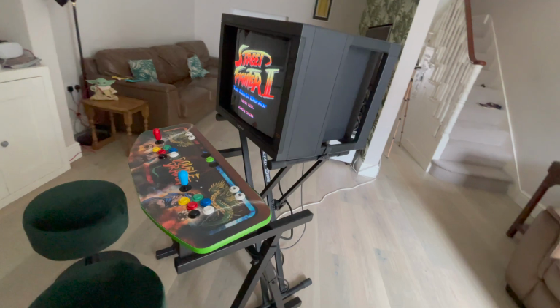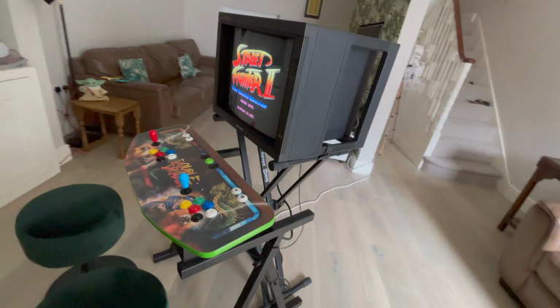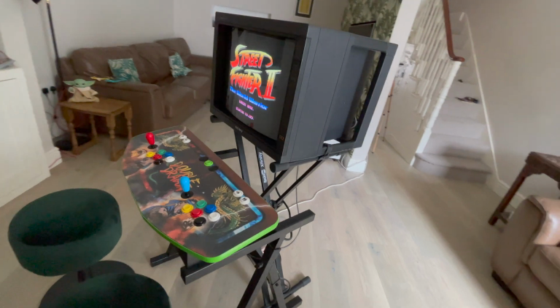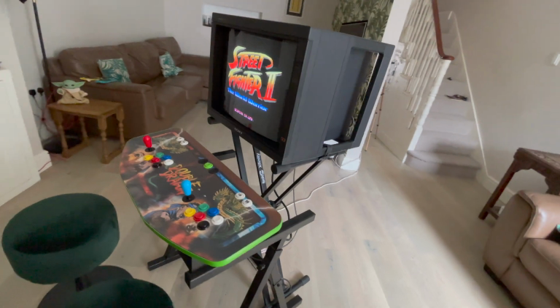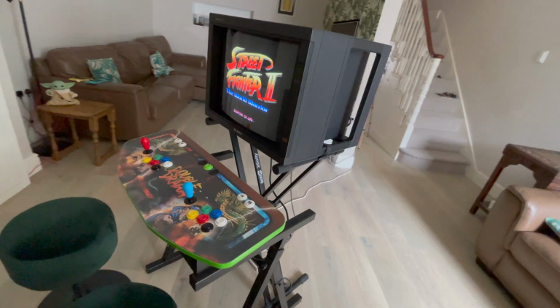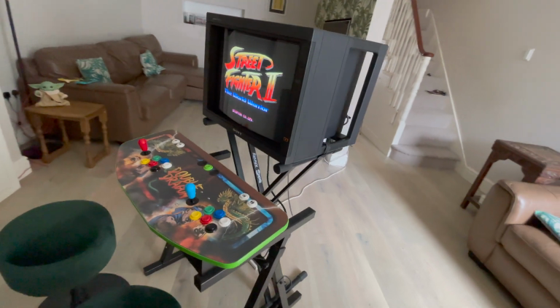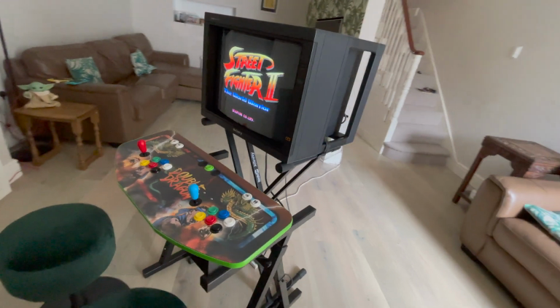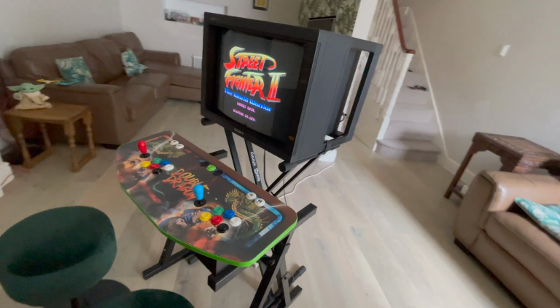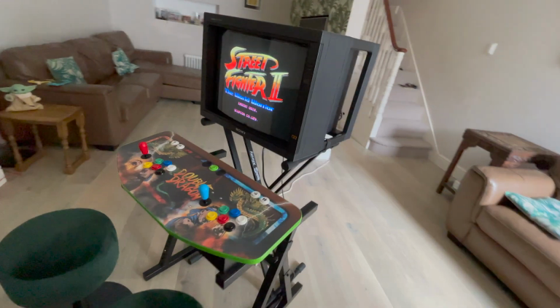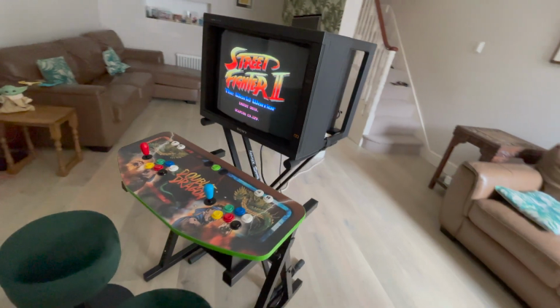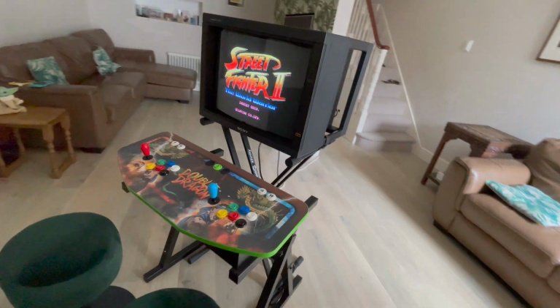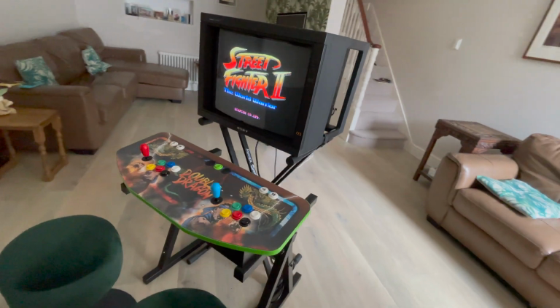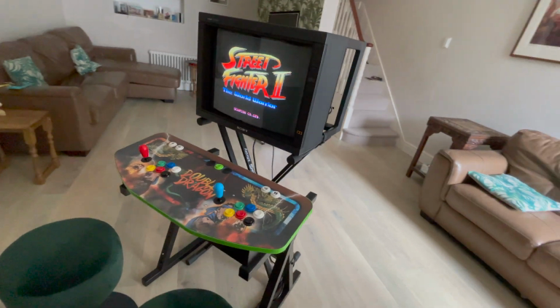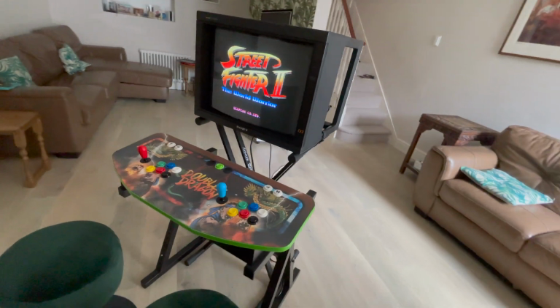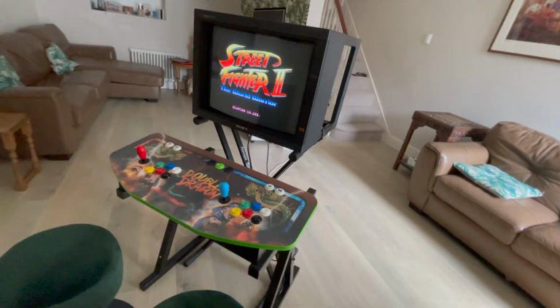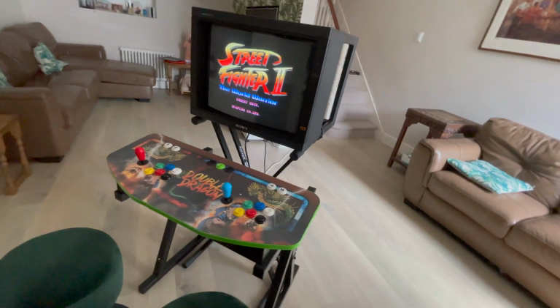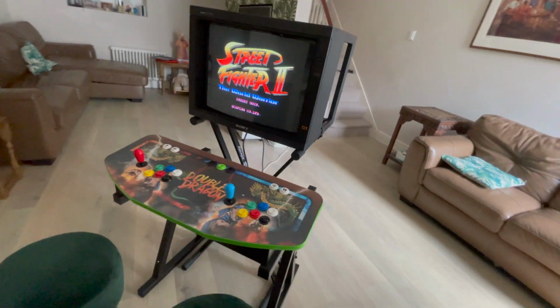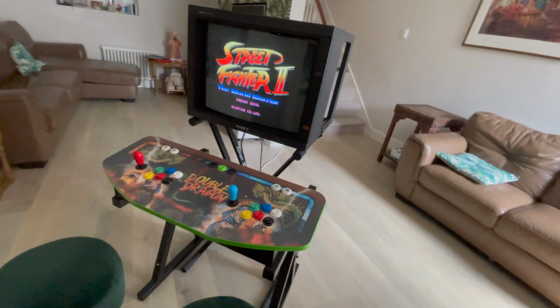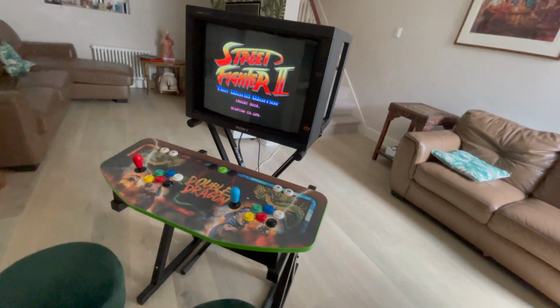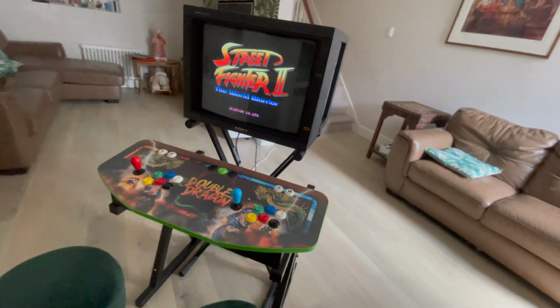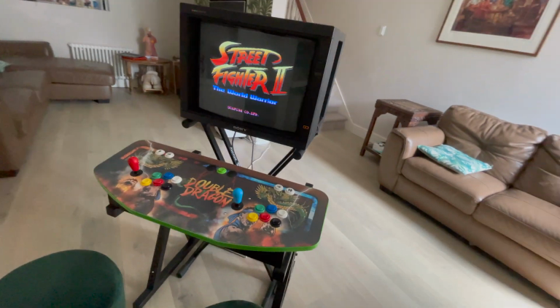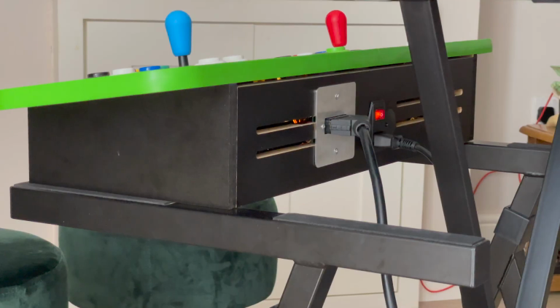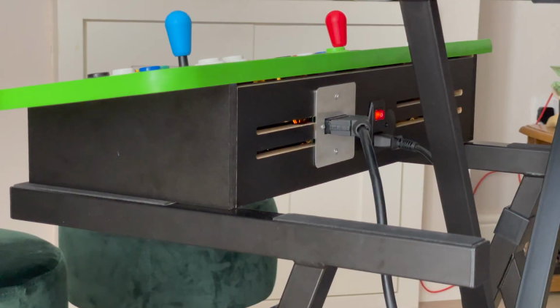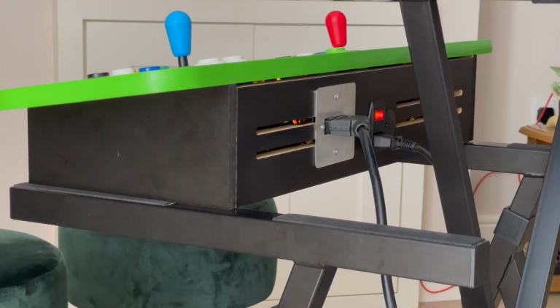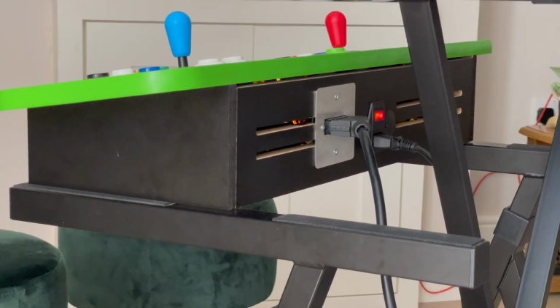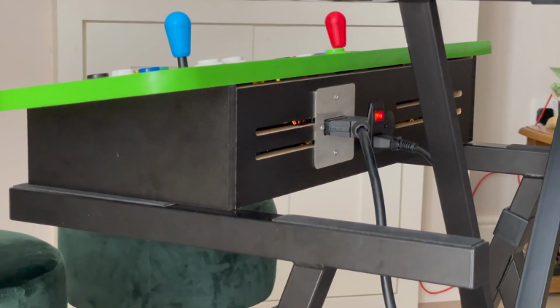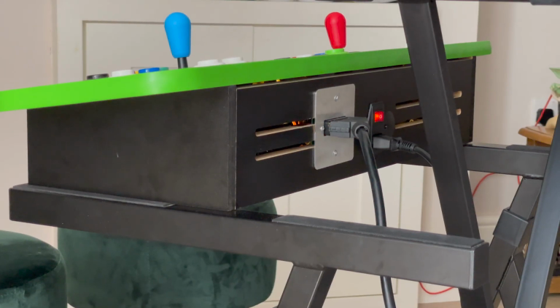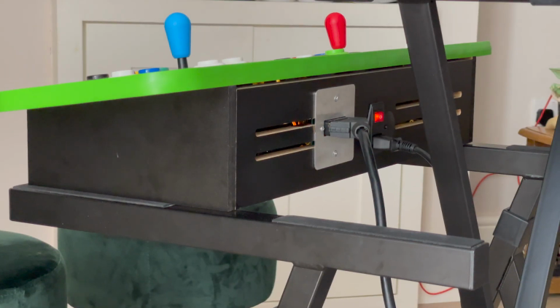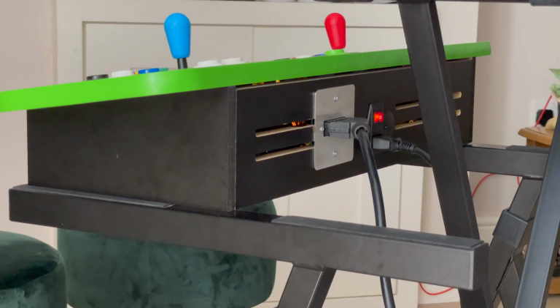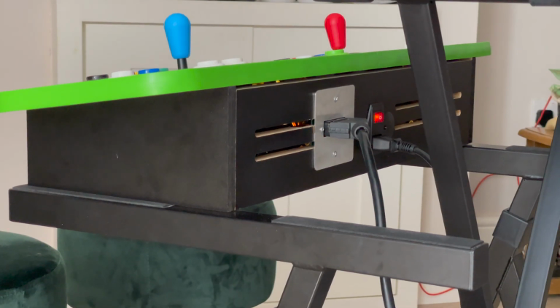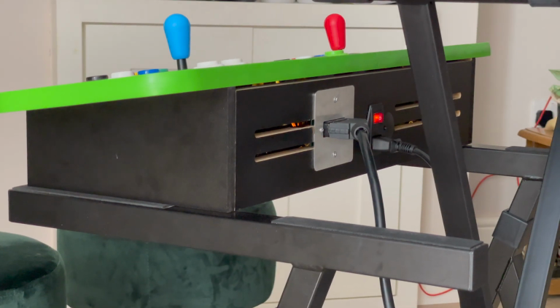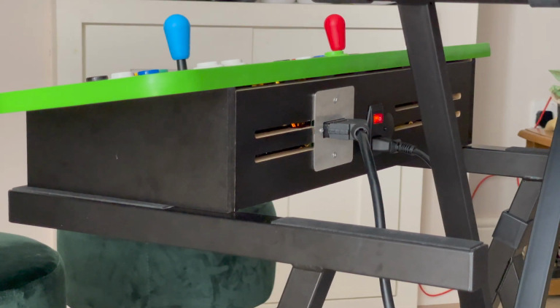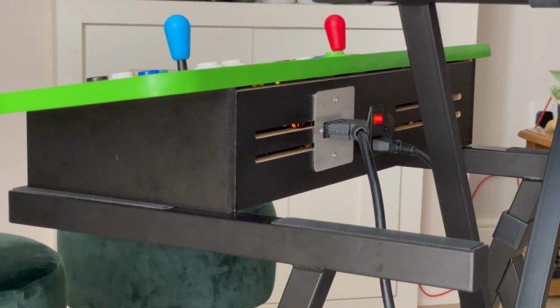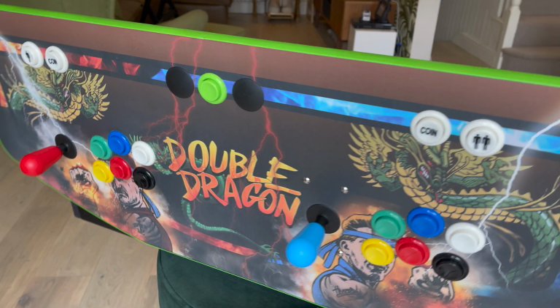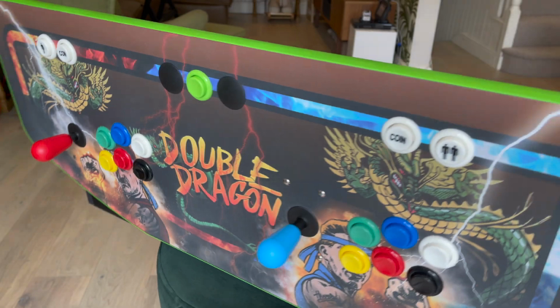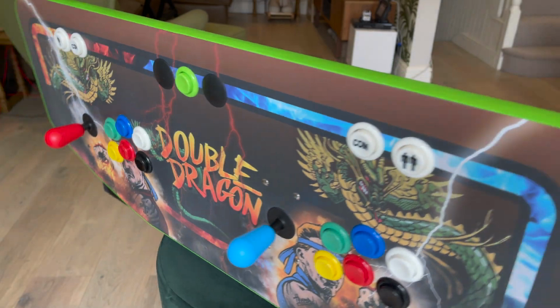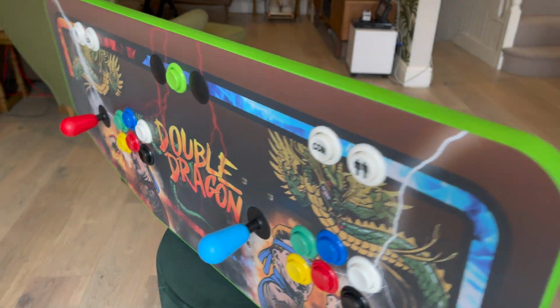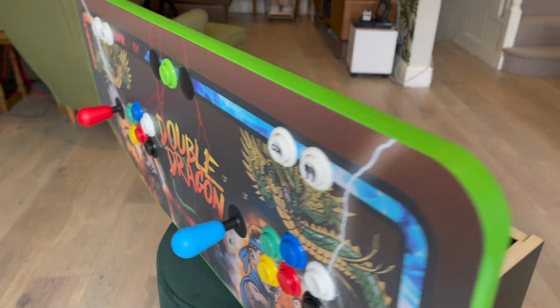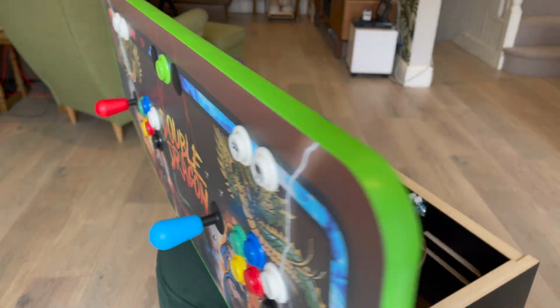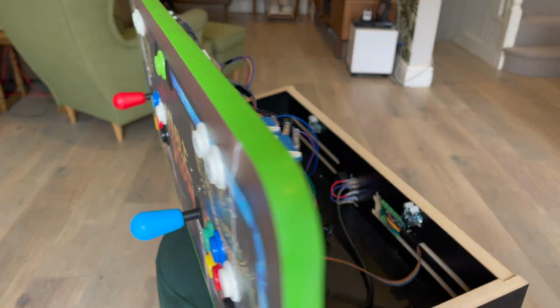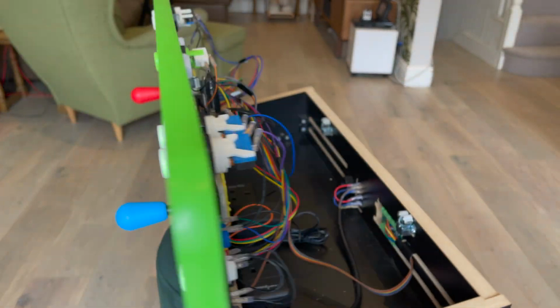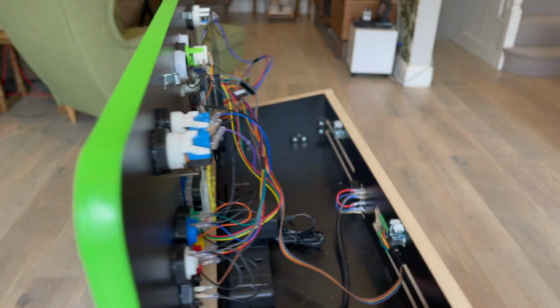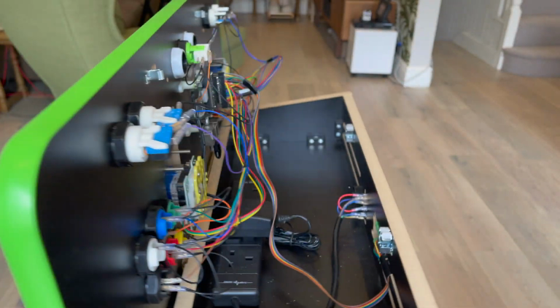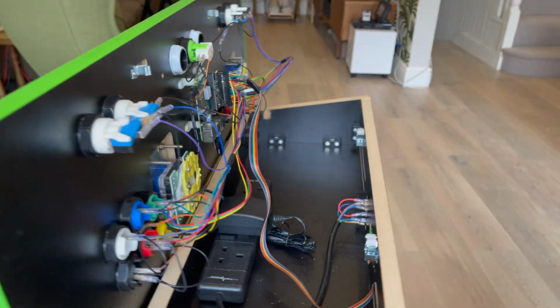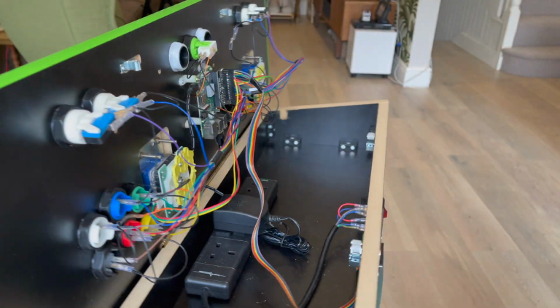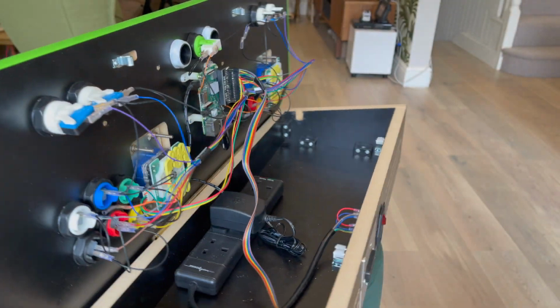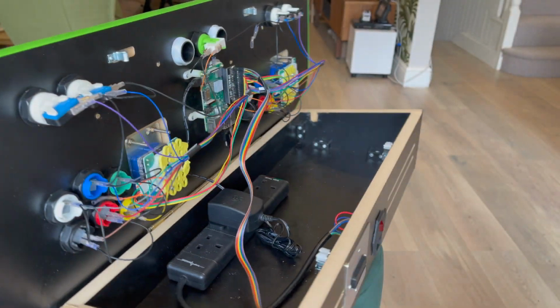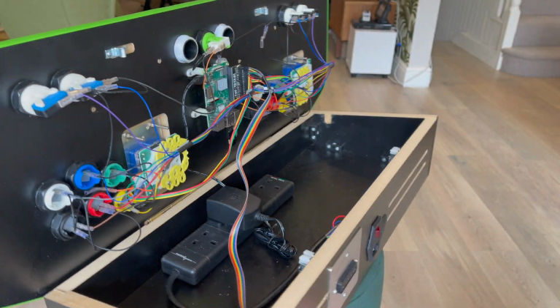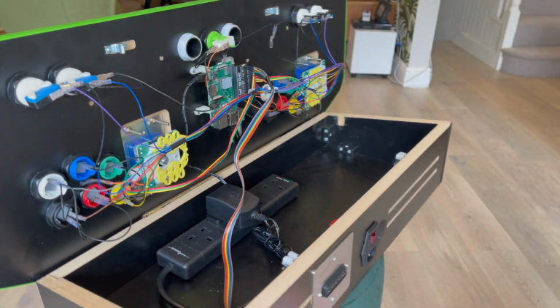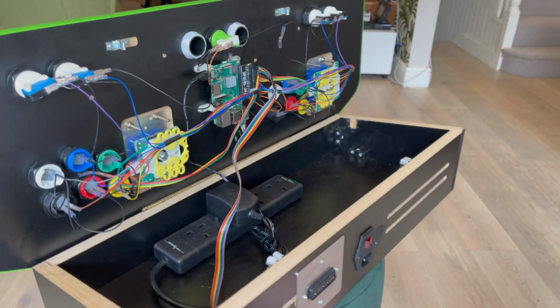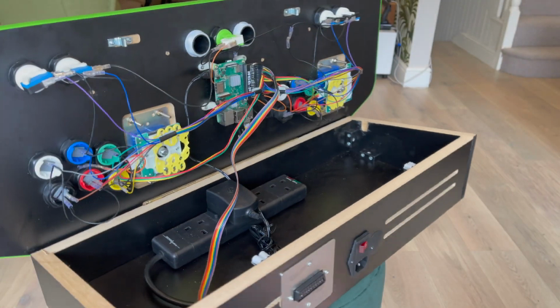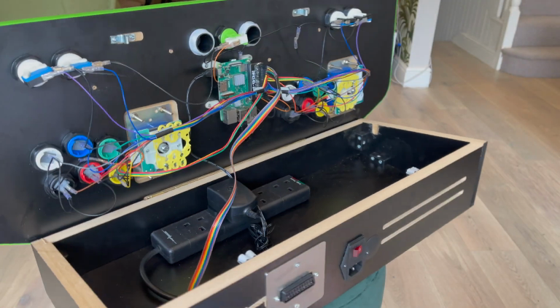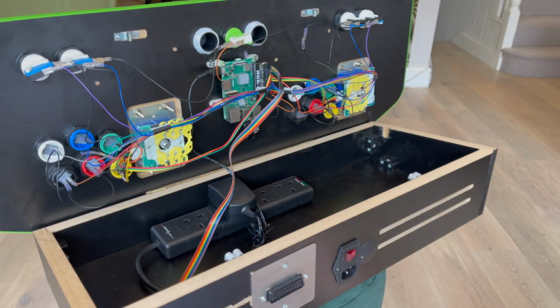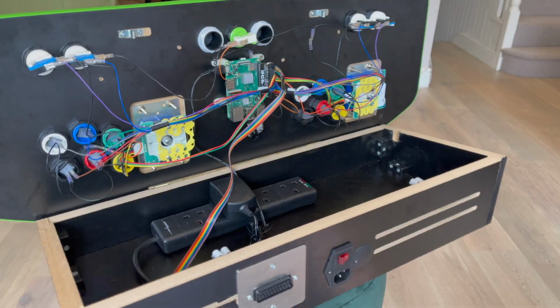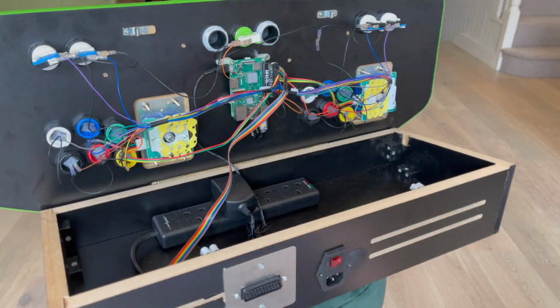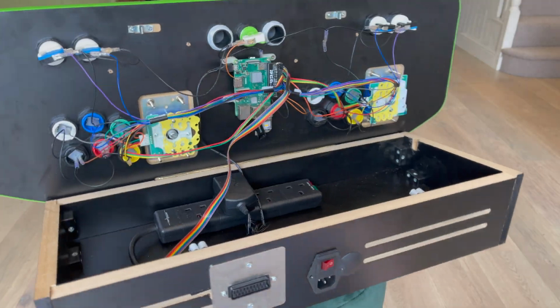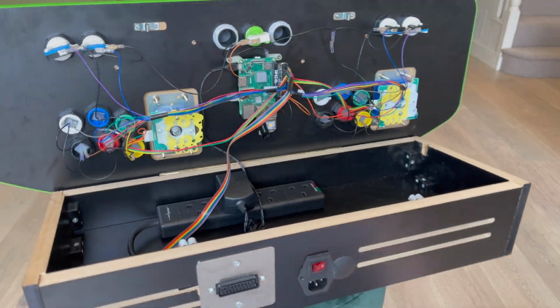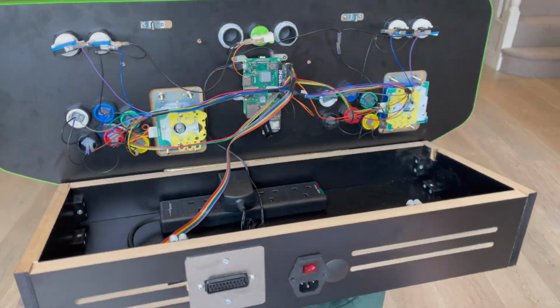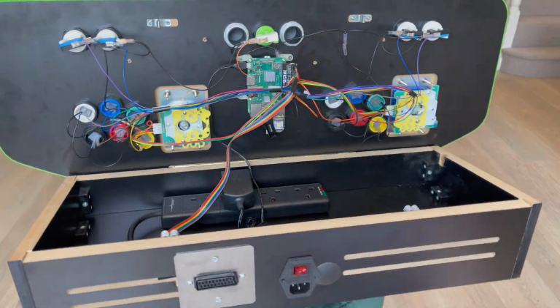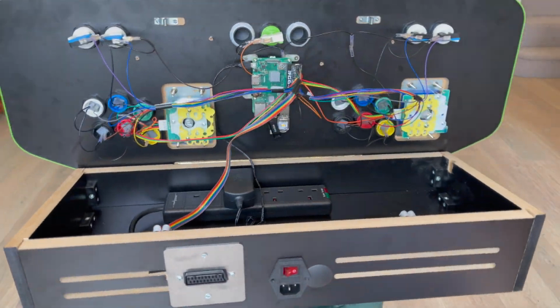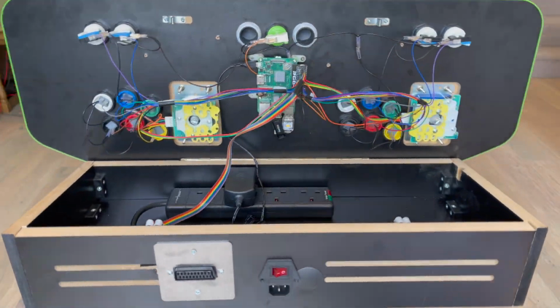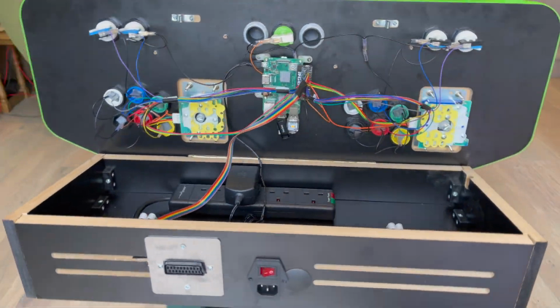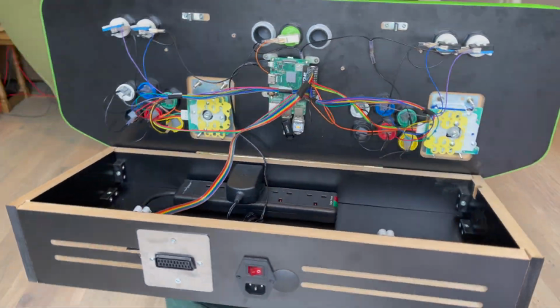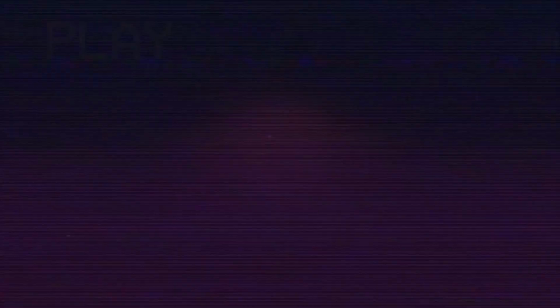G'day guys, today I'm going to walk you through a neat upgrade to my RGB Pi powered arcade control panel.